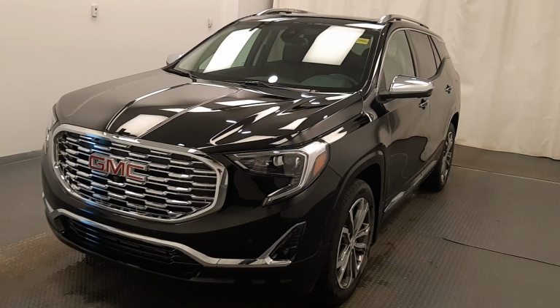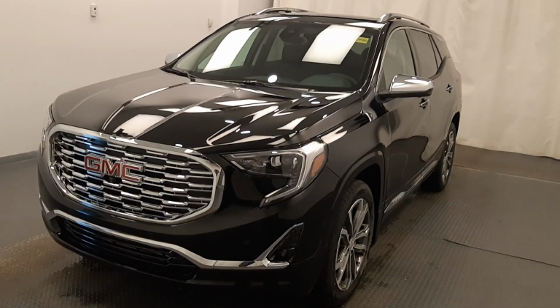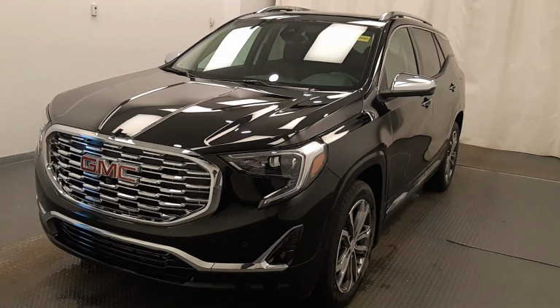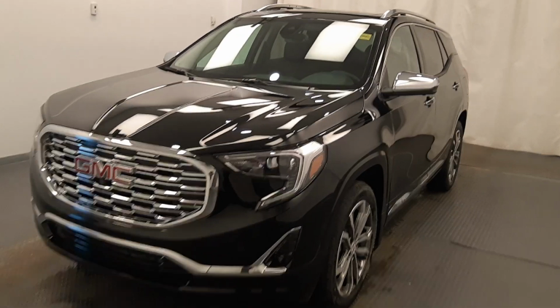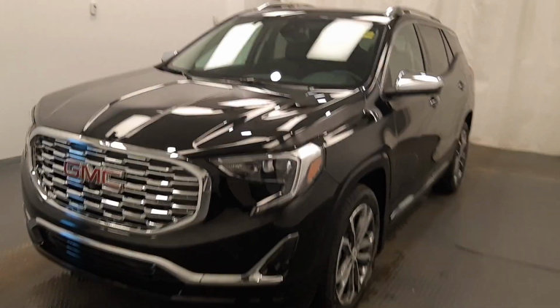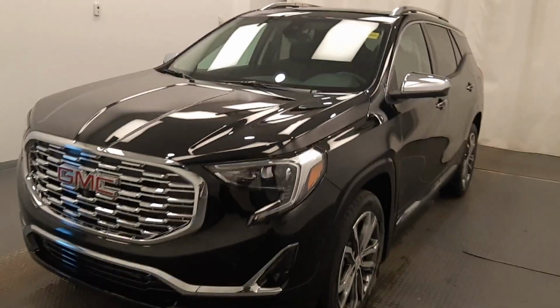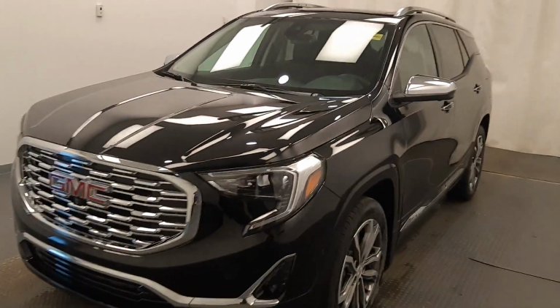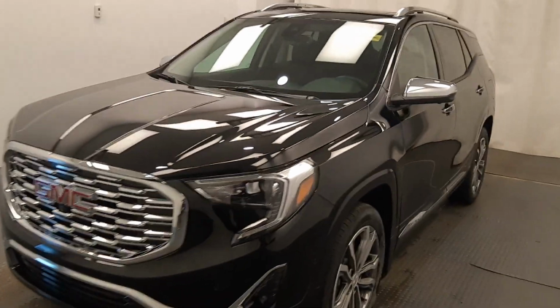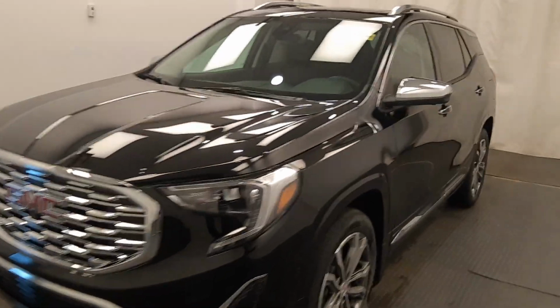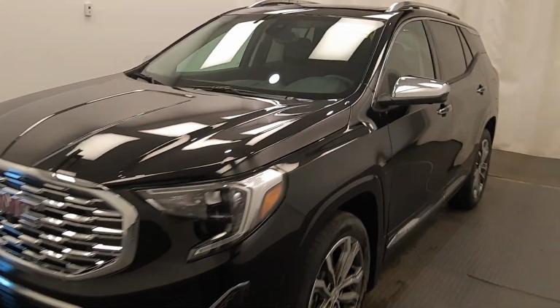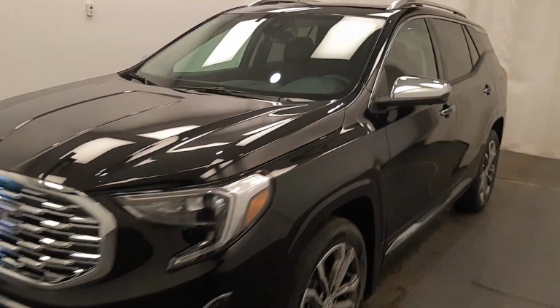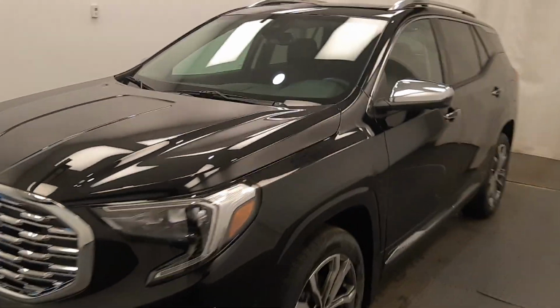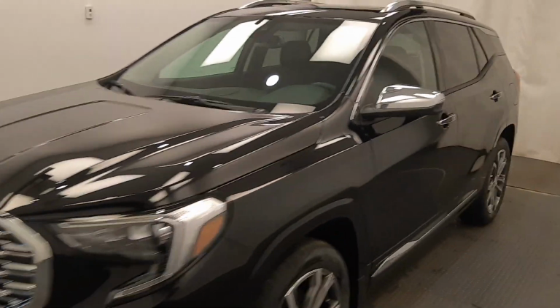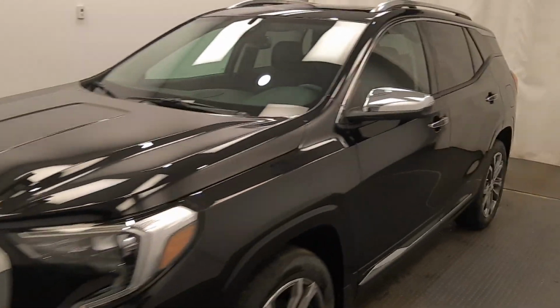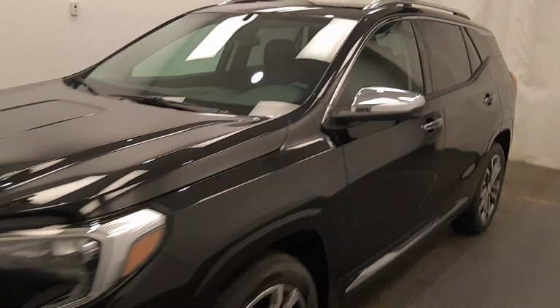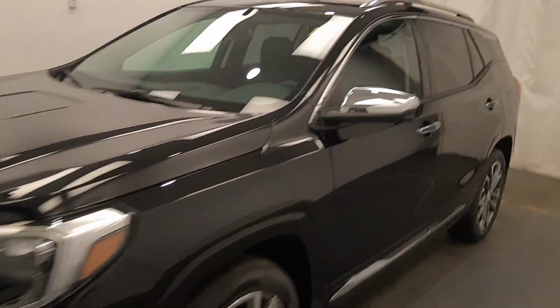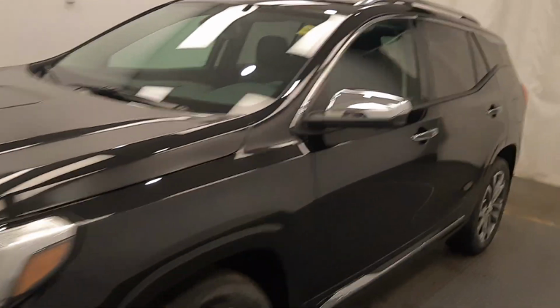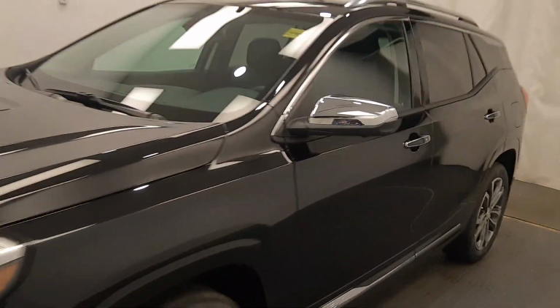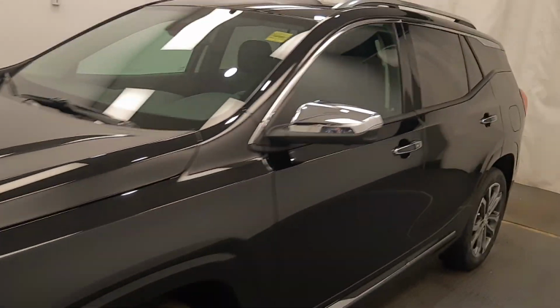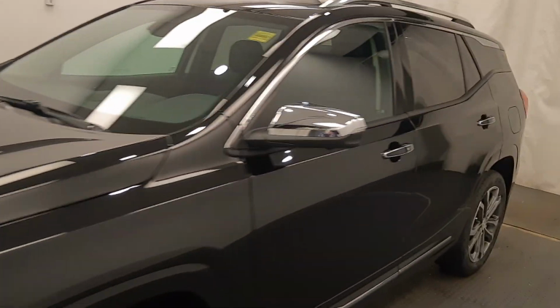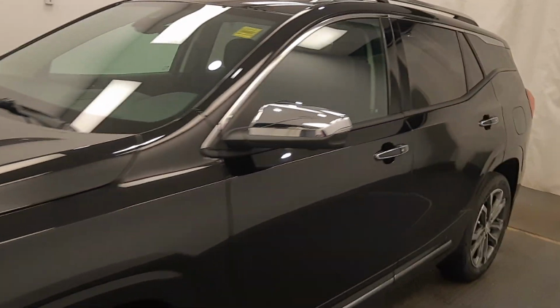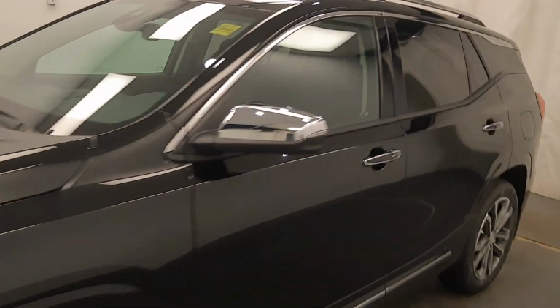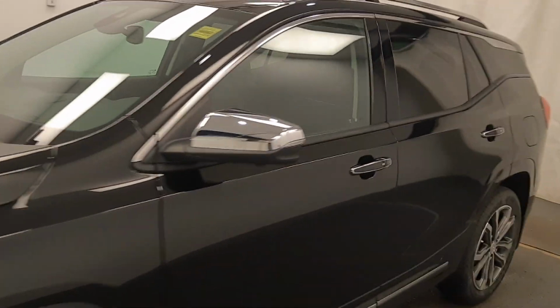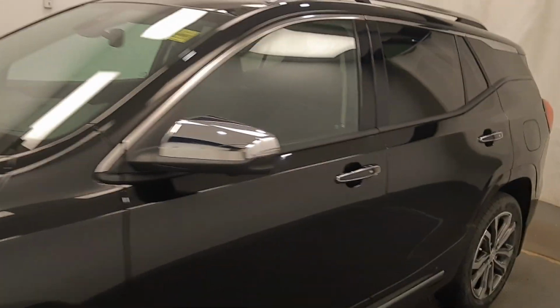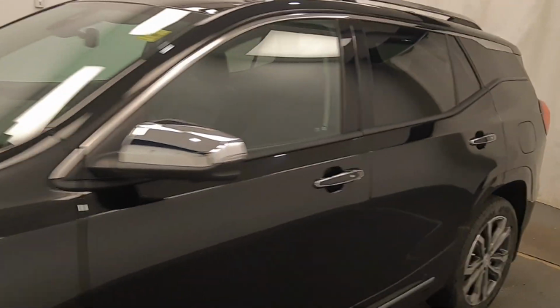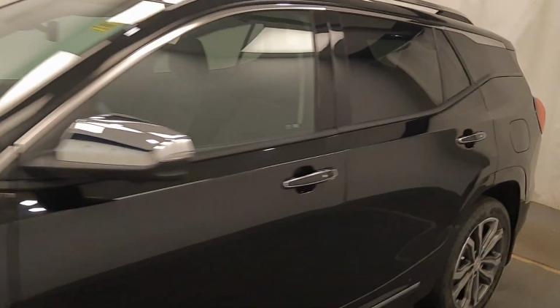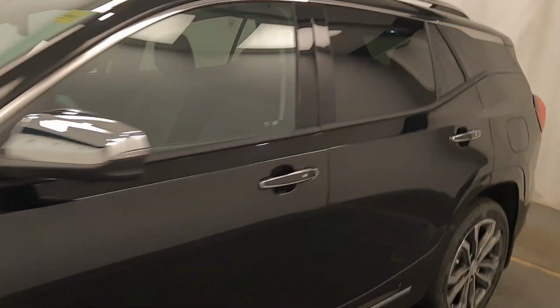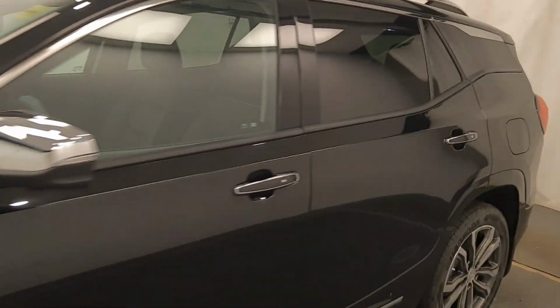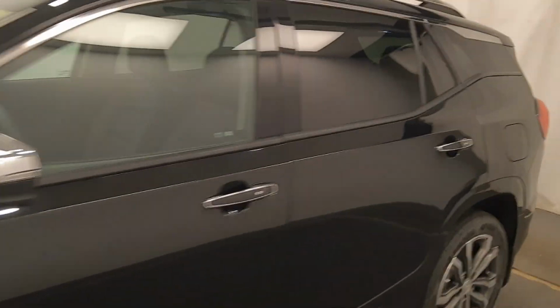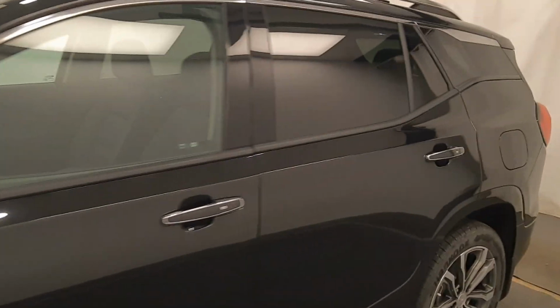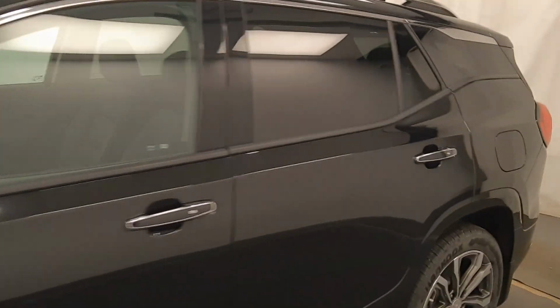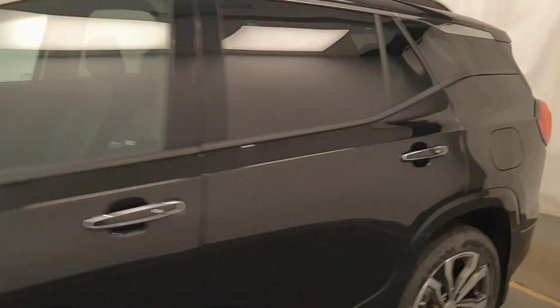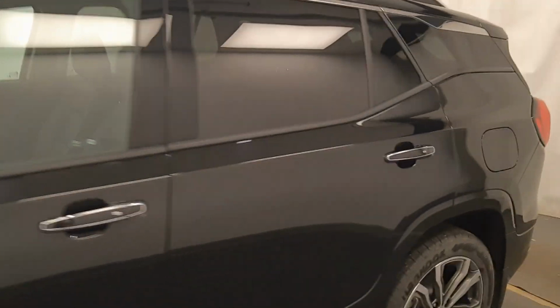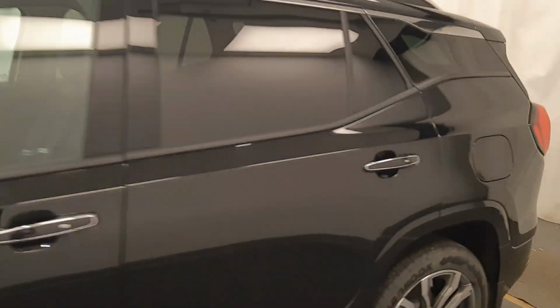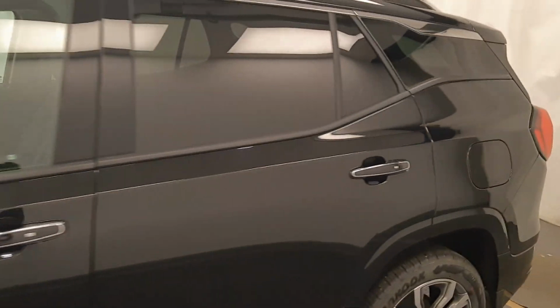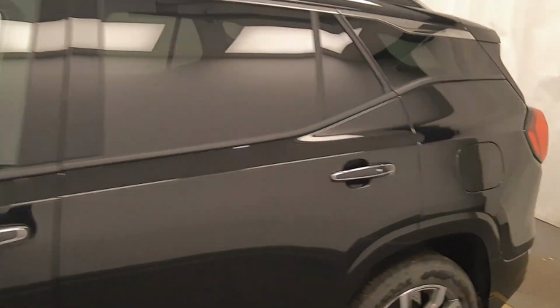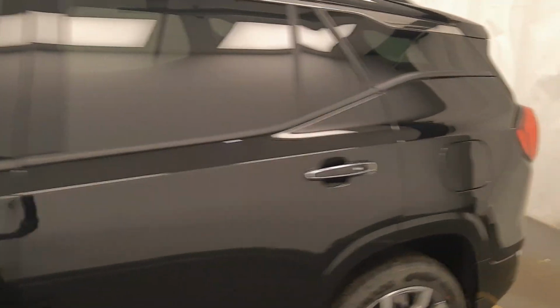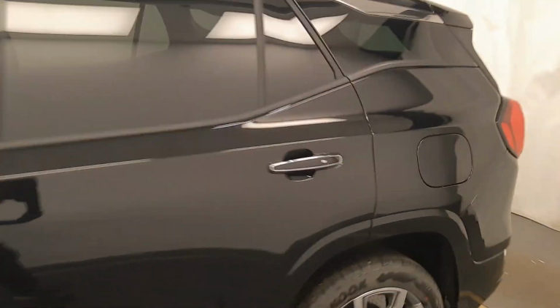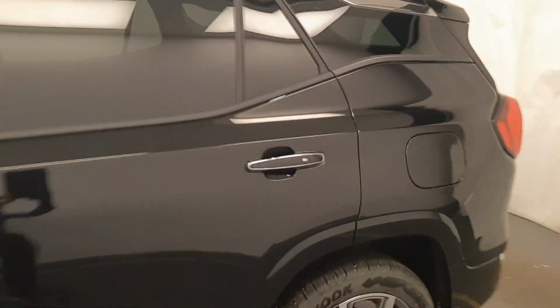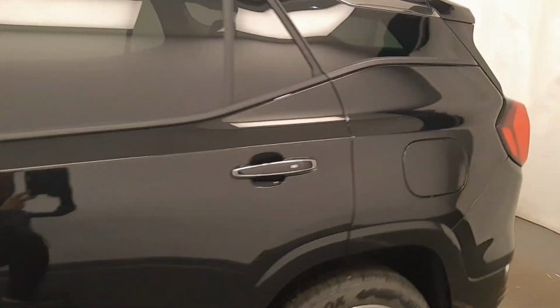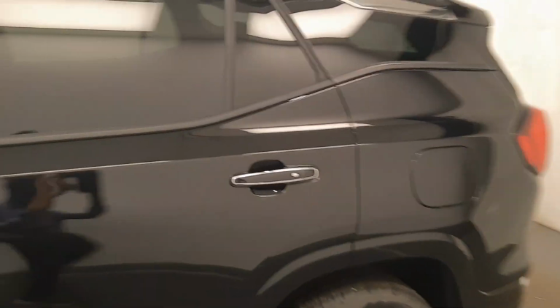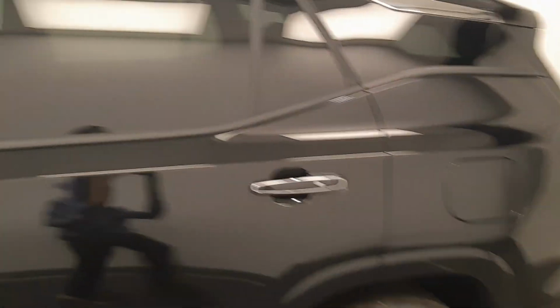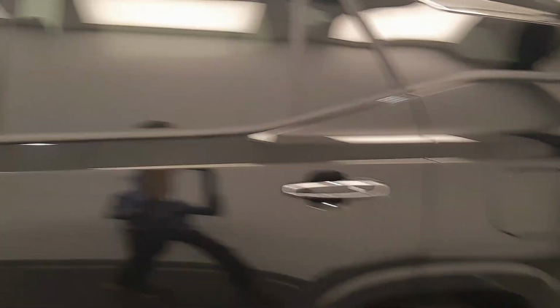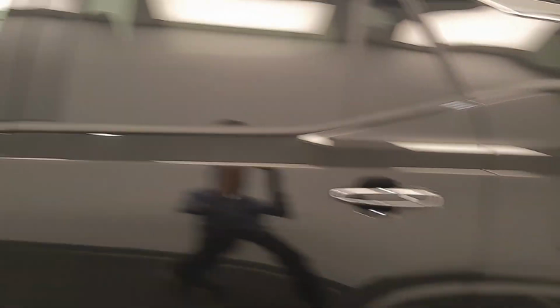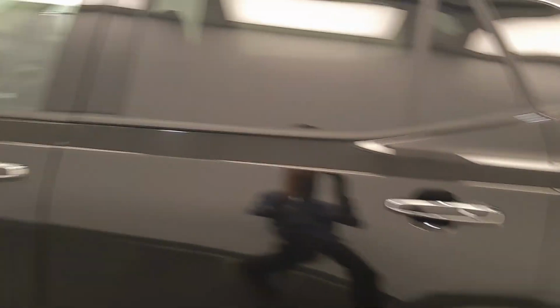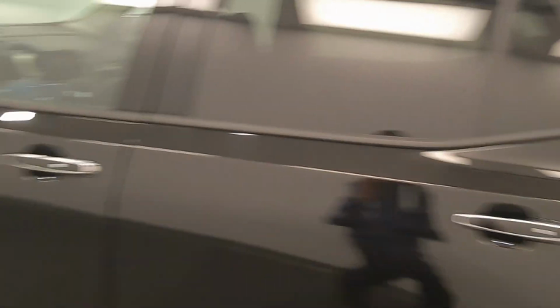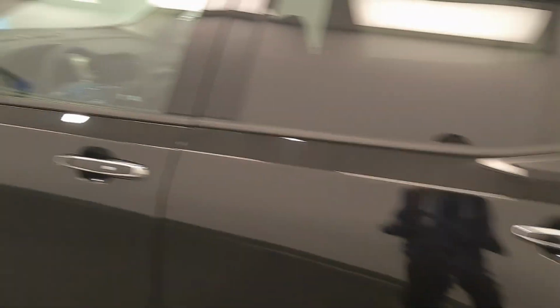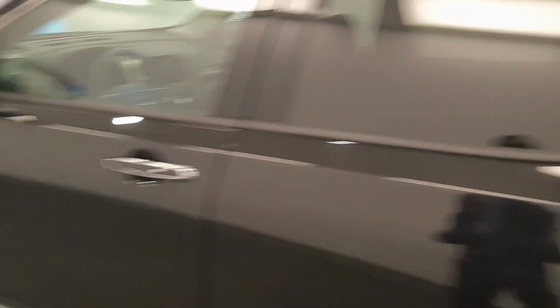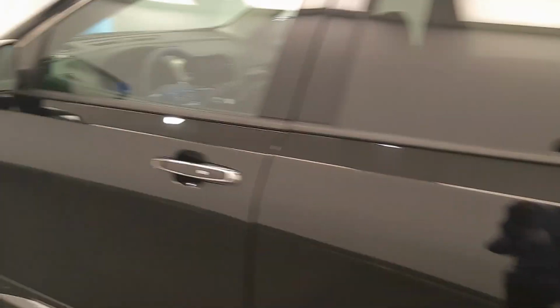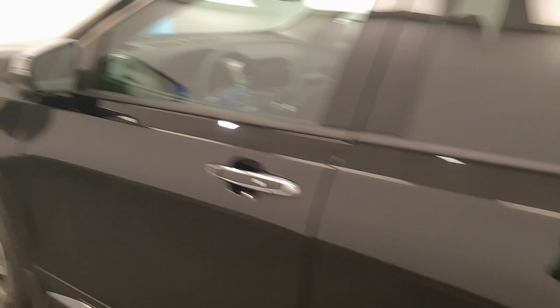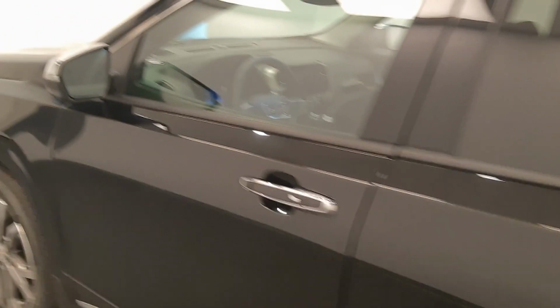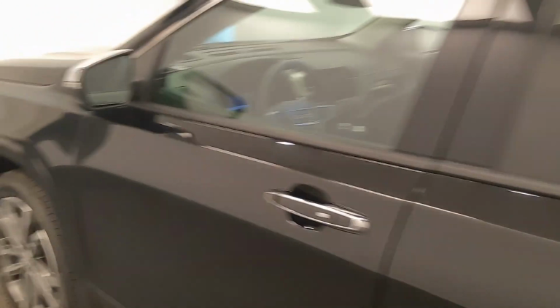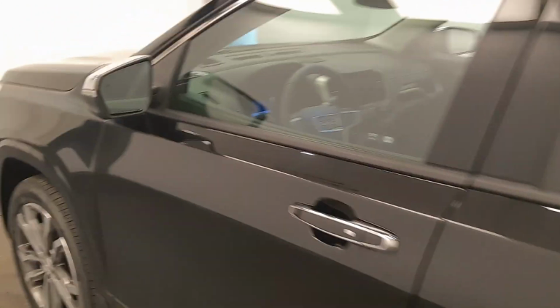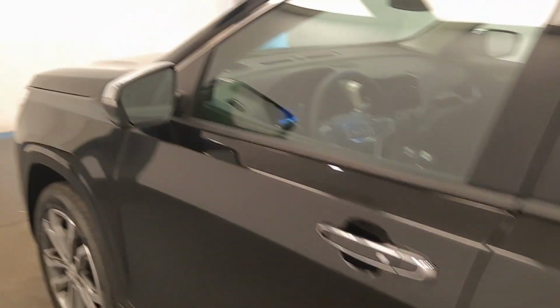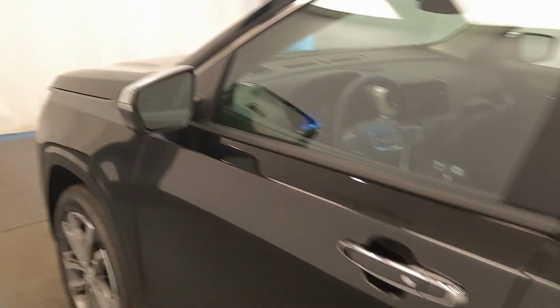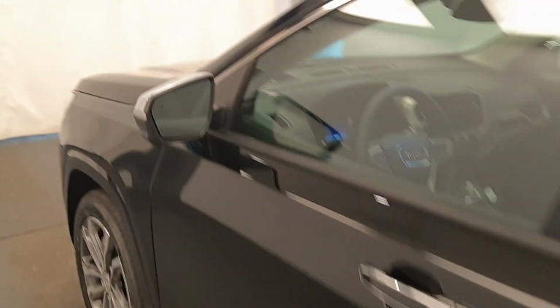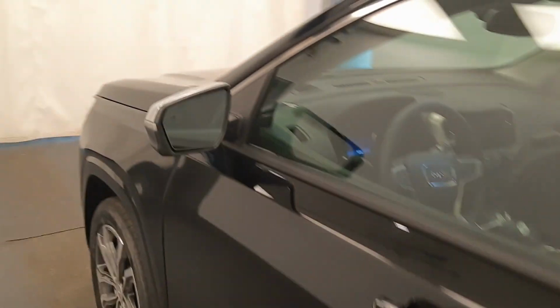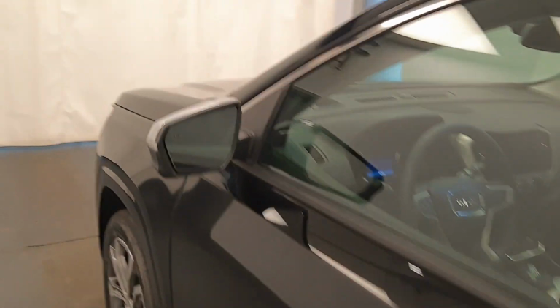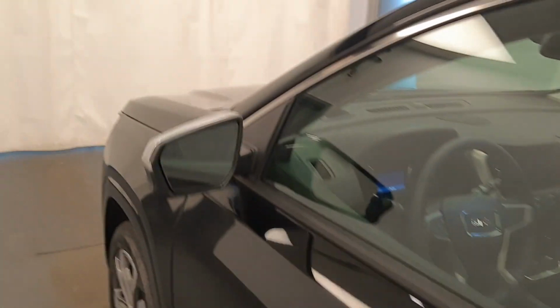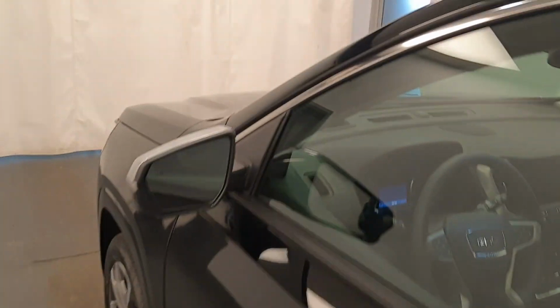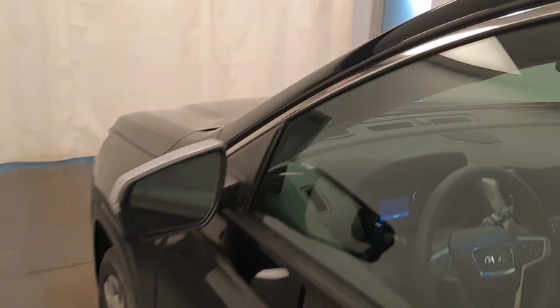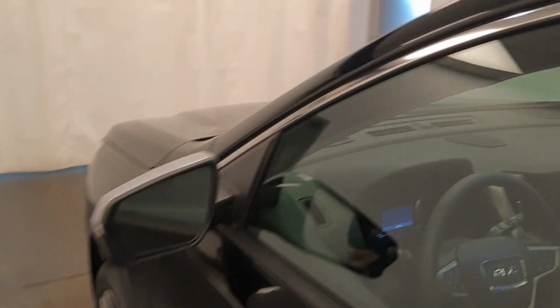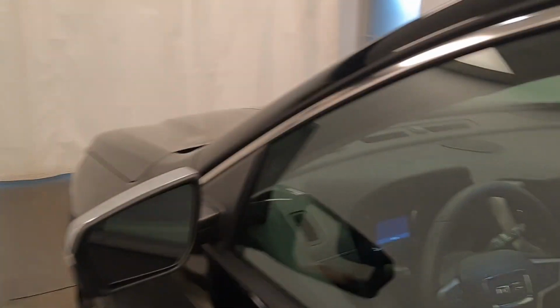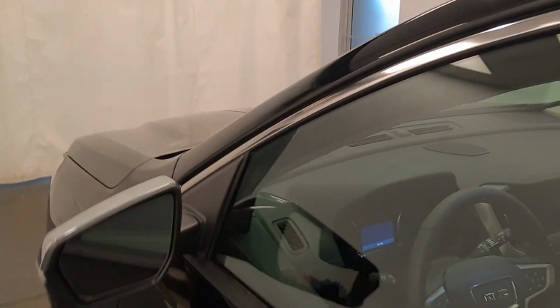Today we're viewing stock number 222087 on a 2020 GMC Terrain Denali. Our exterior colour is ebony twilight.